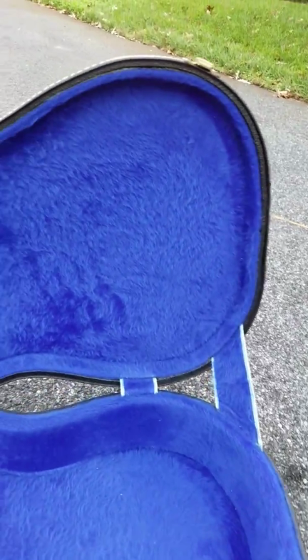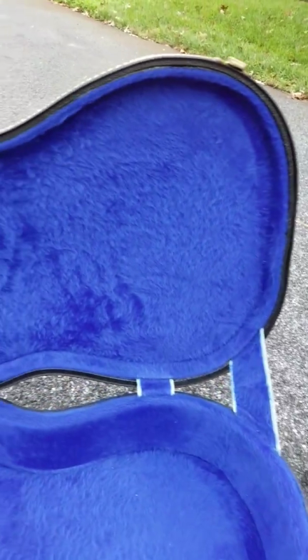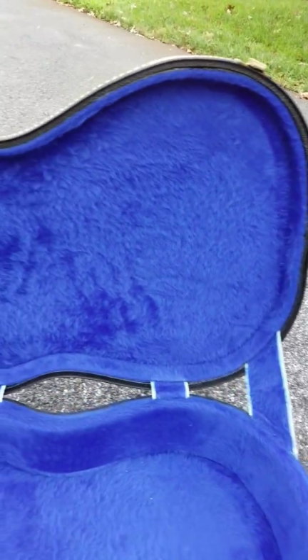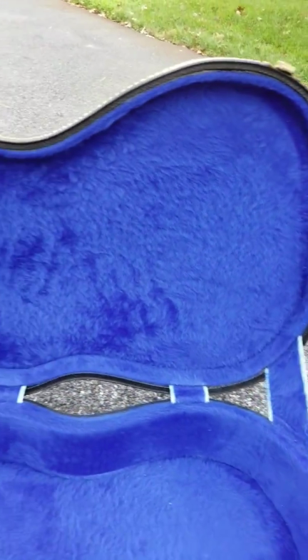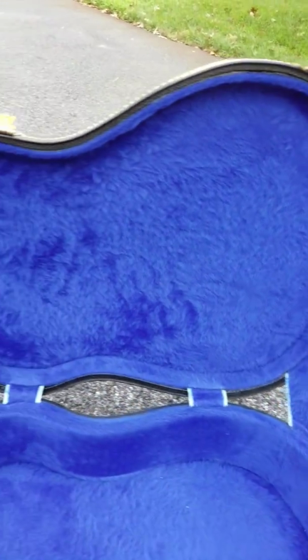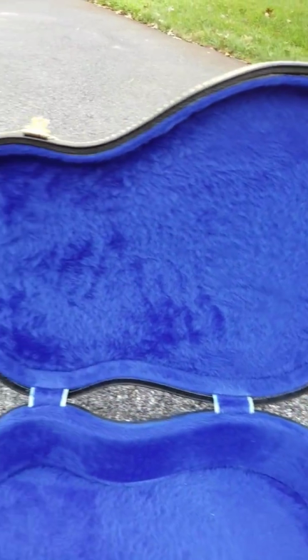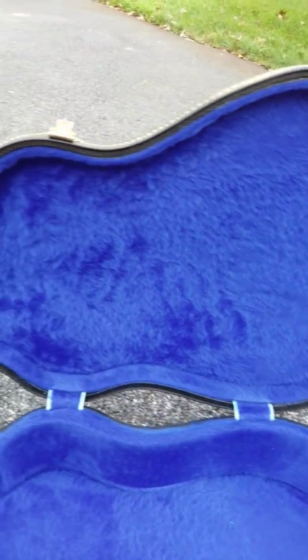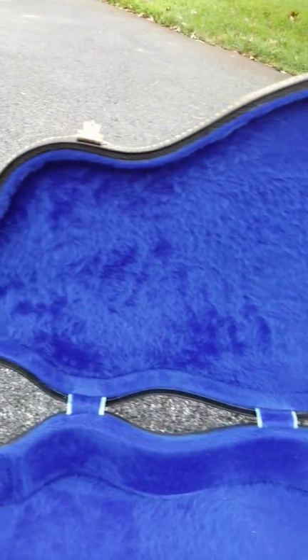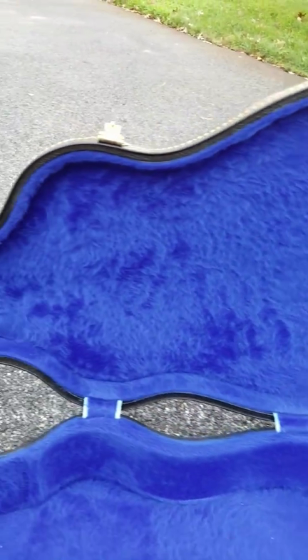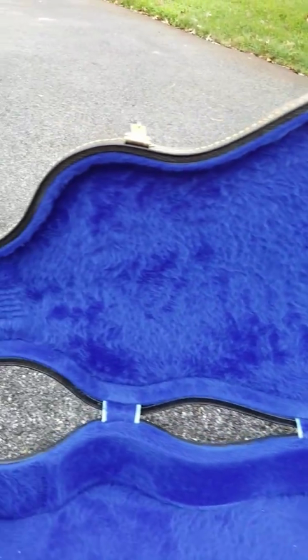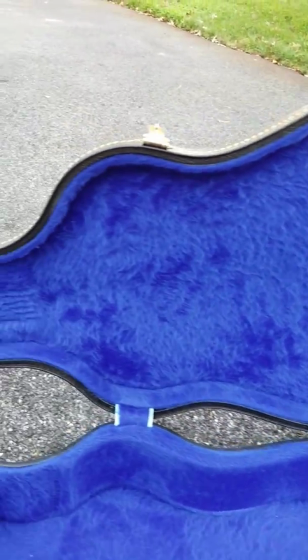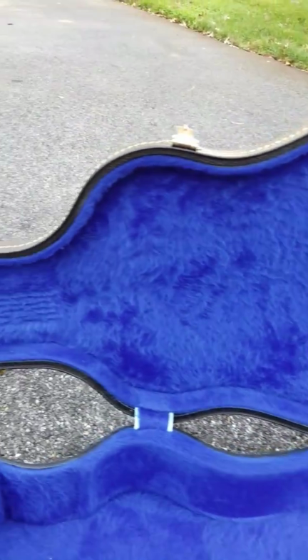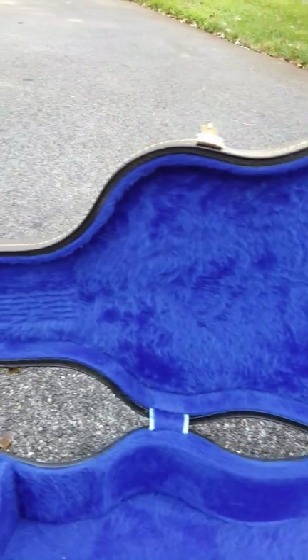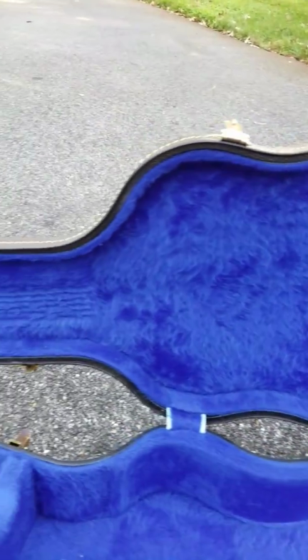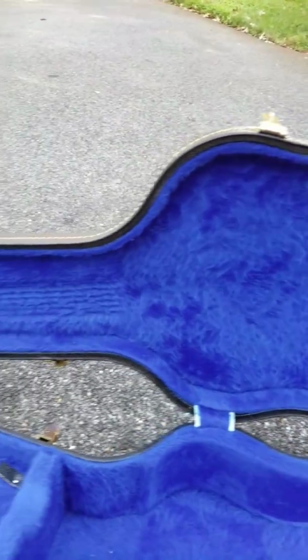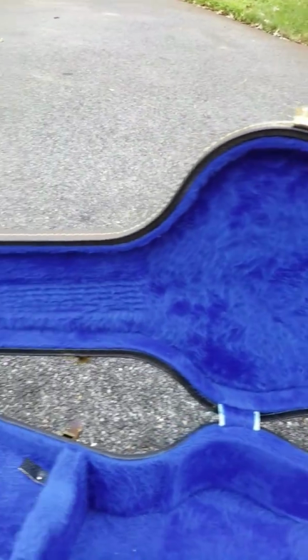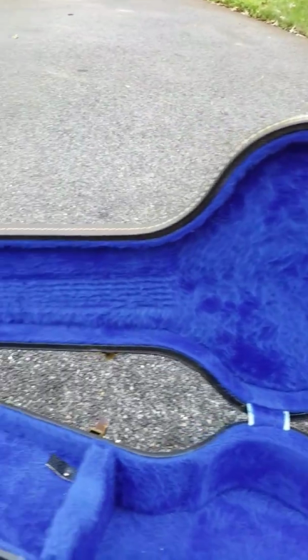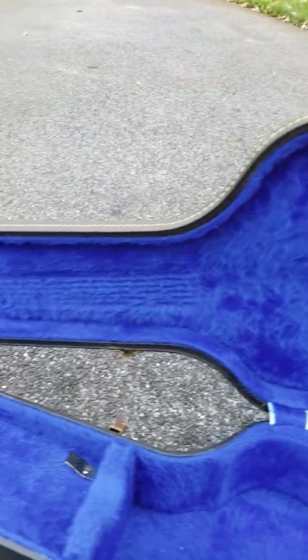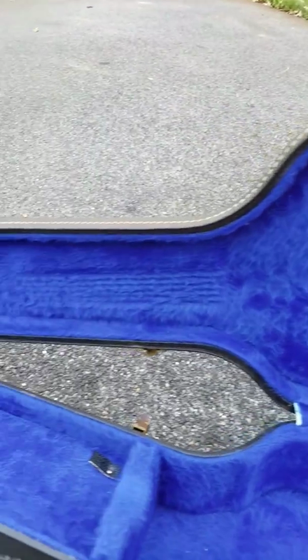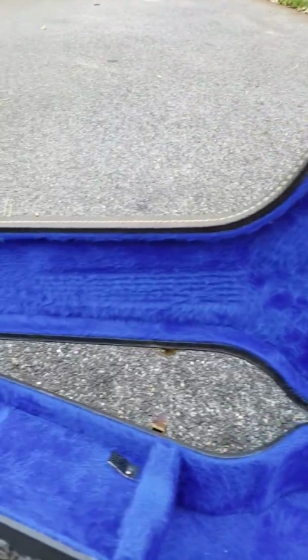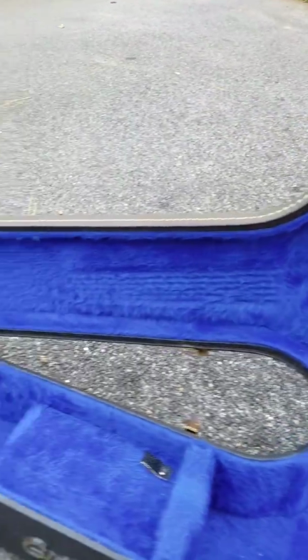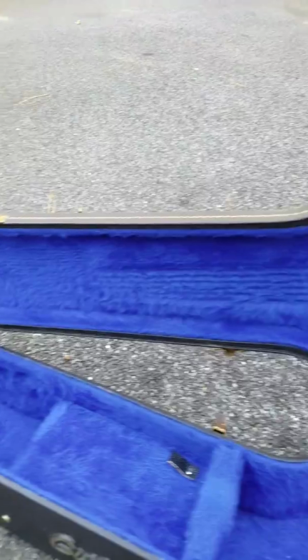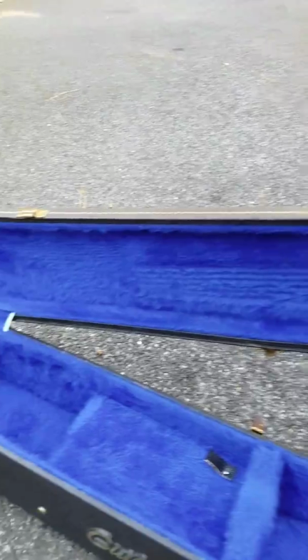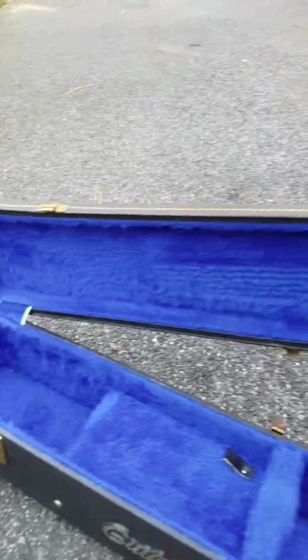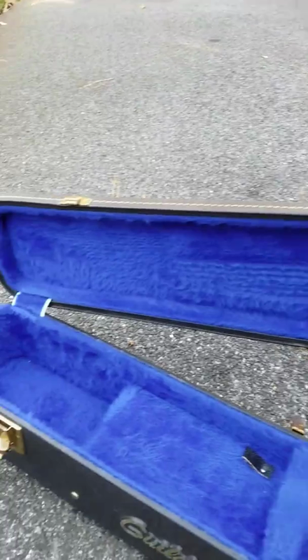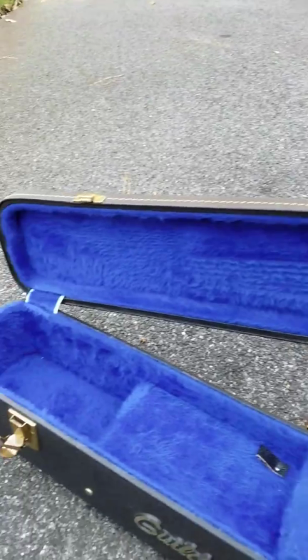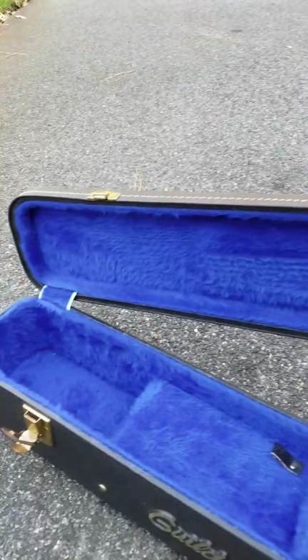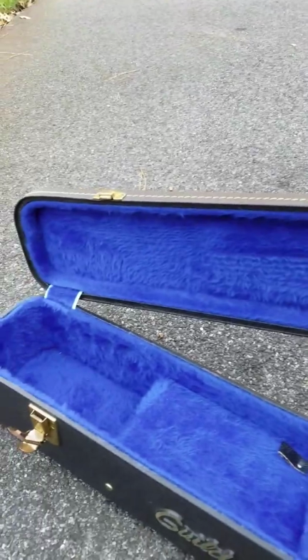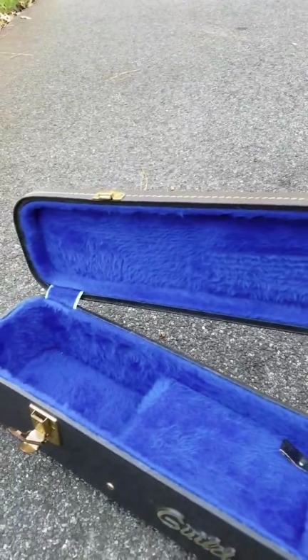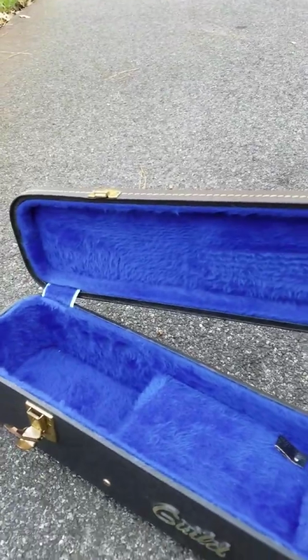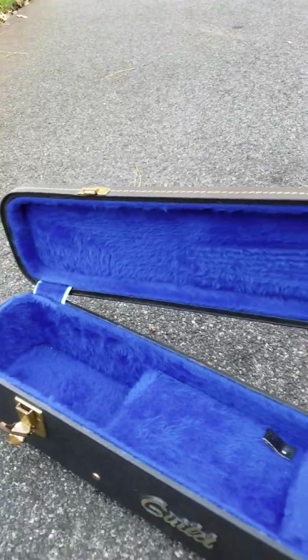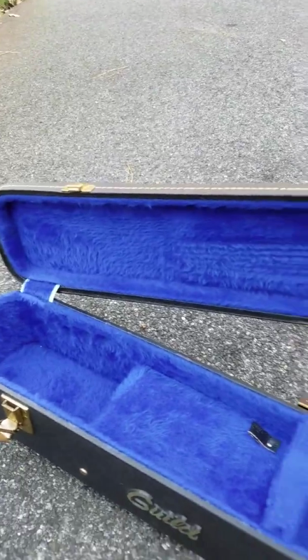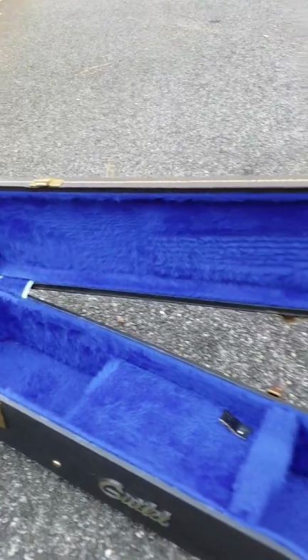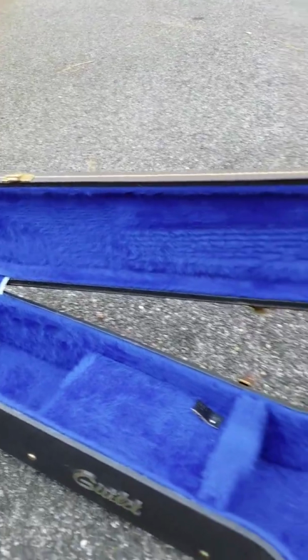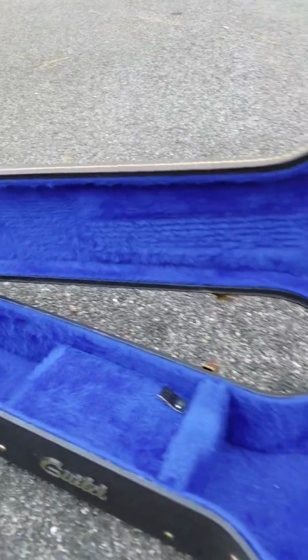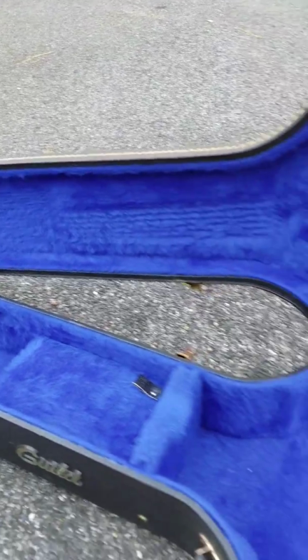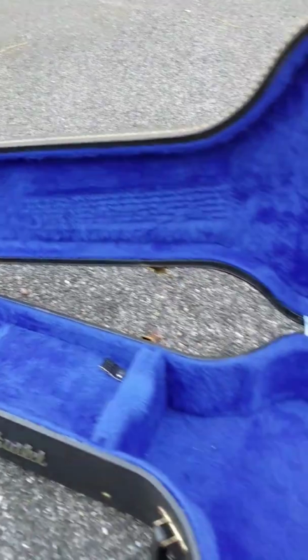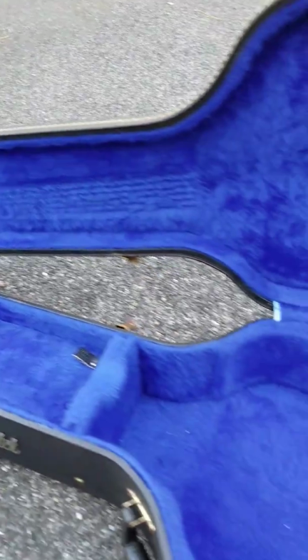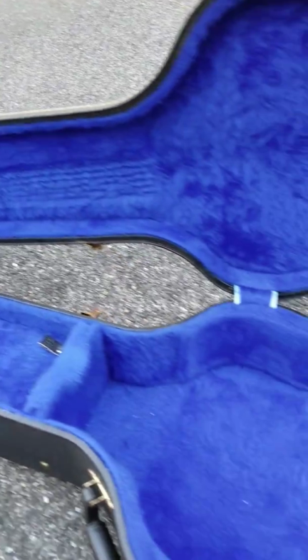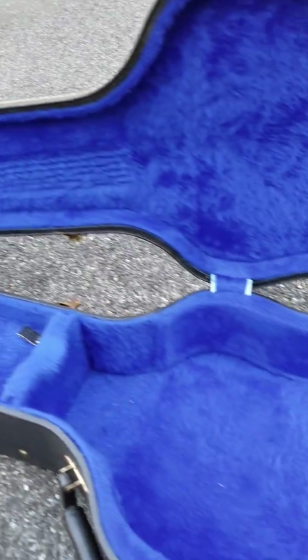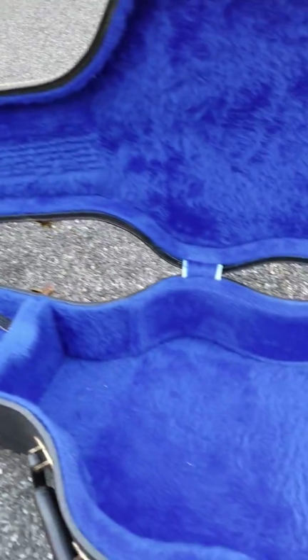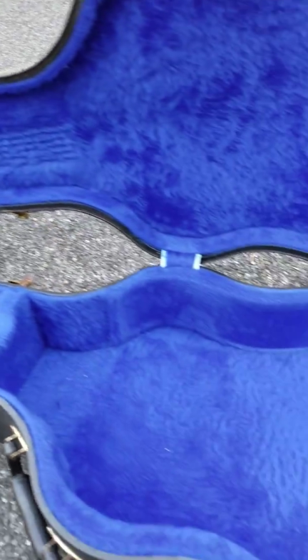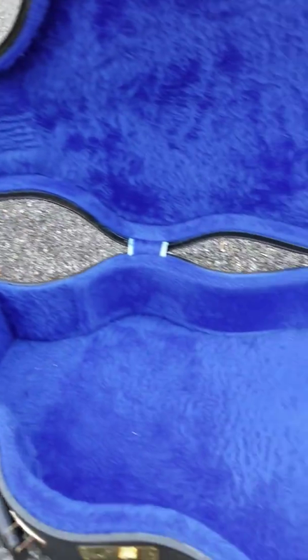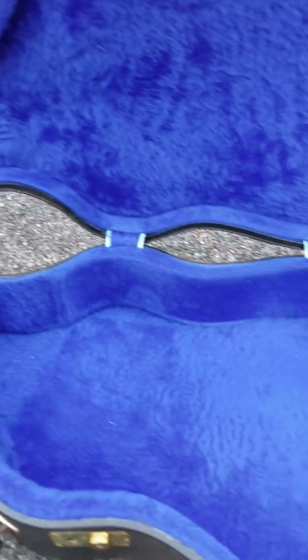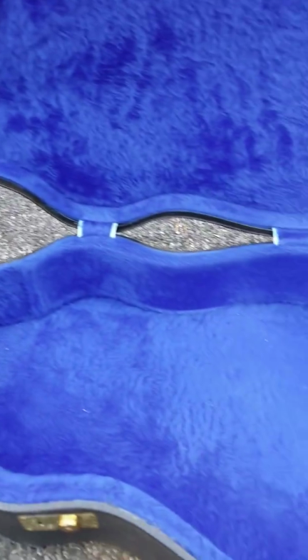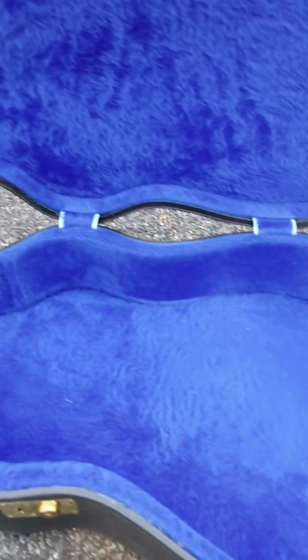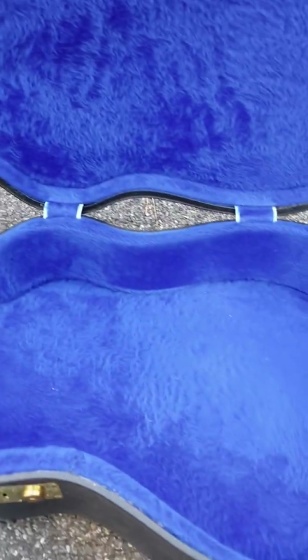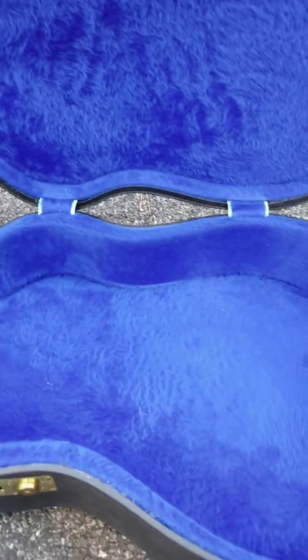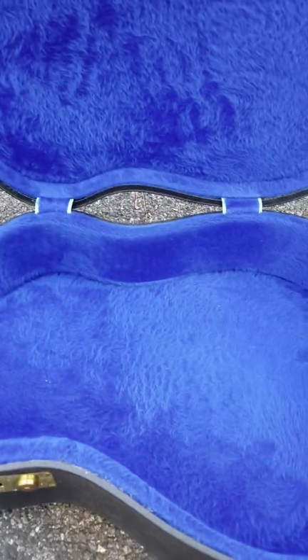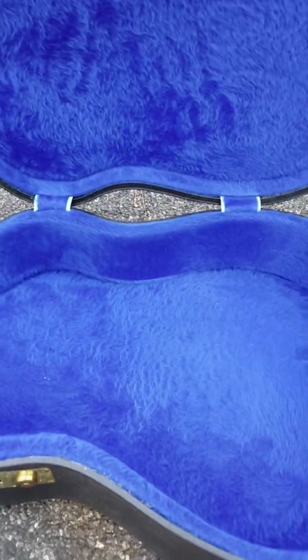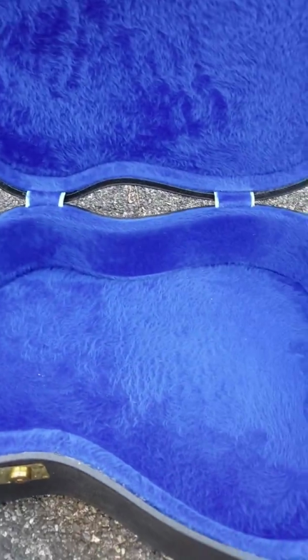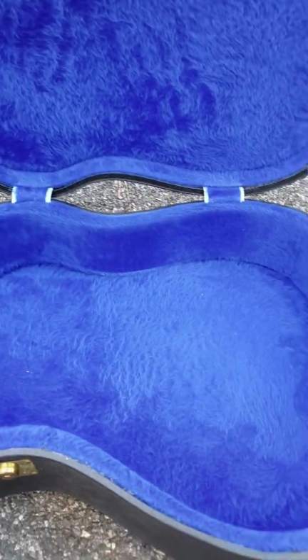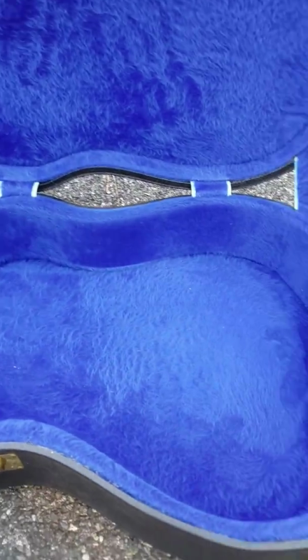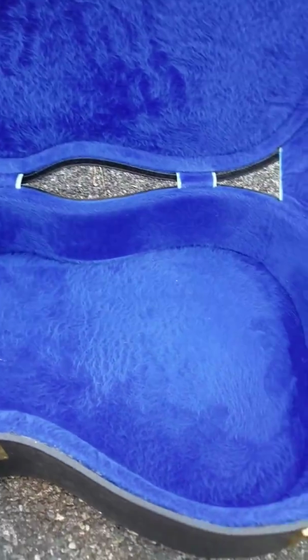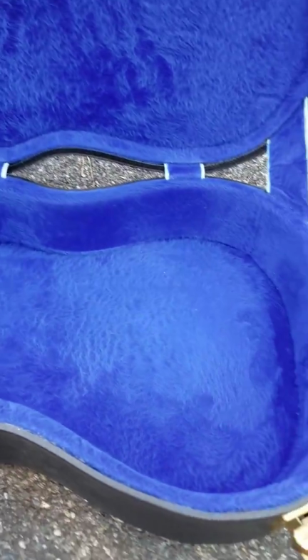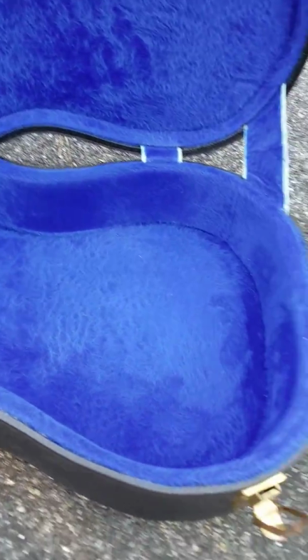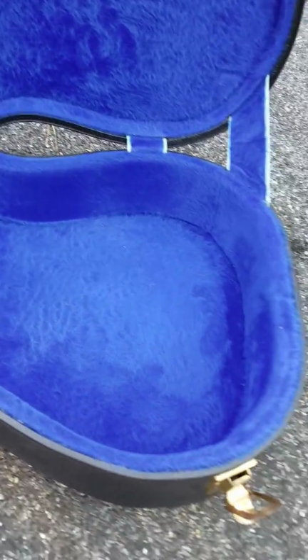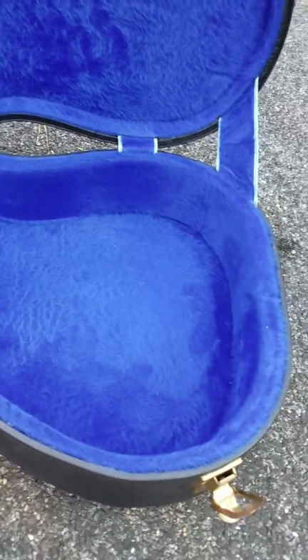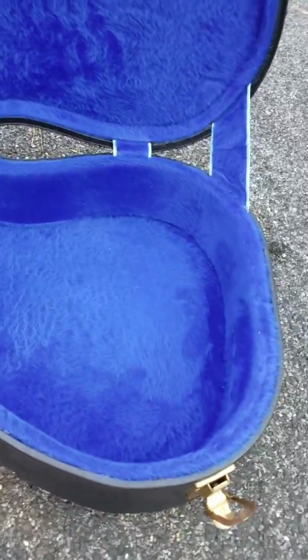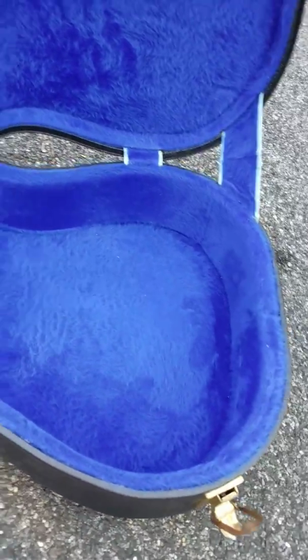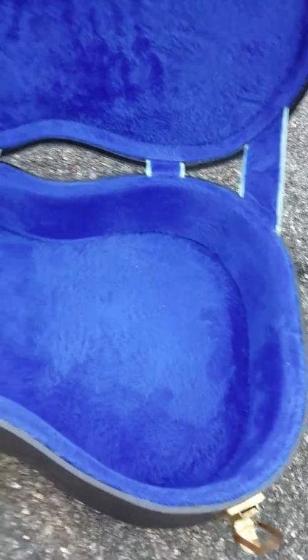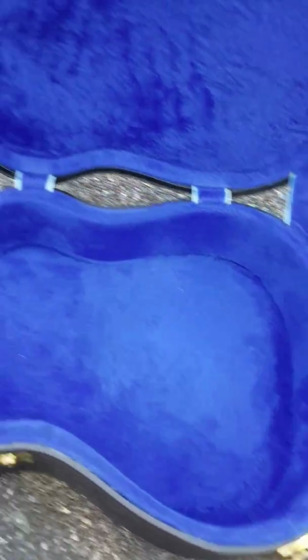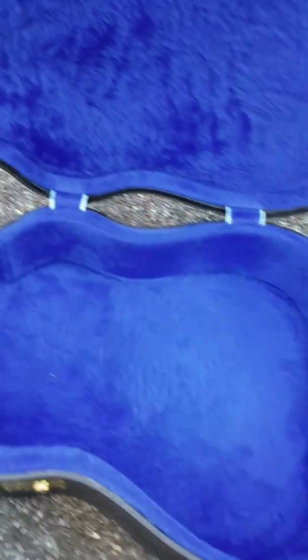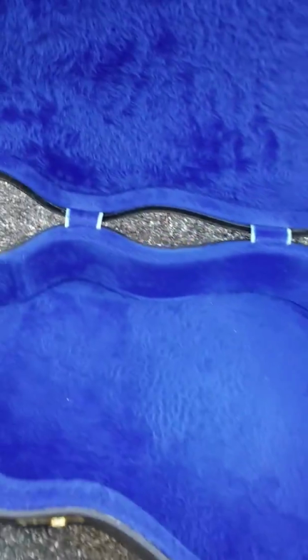The case, as I mentioned before, is beautiful. The fur is still in like-new condition — it's not been worn out in any places at all.